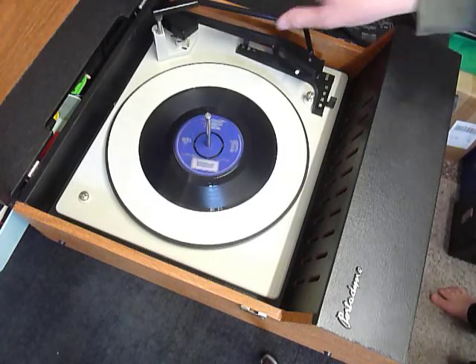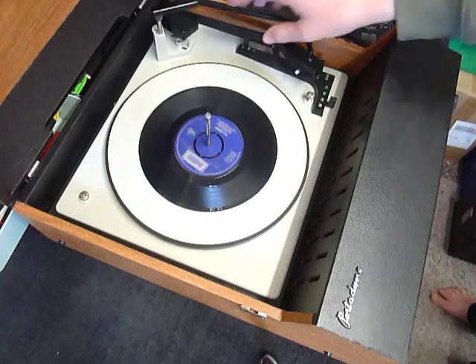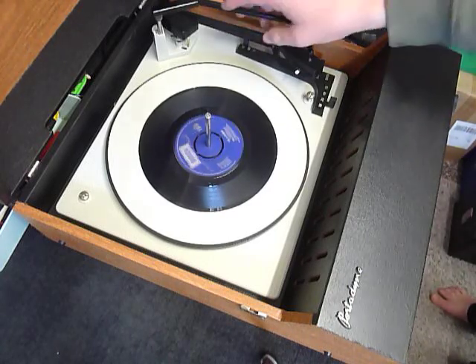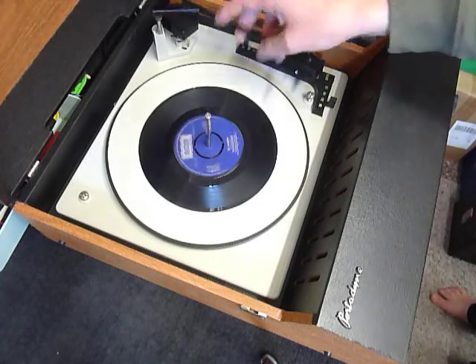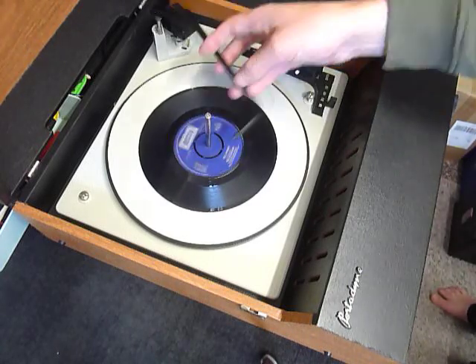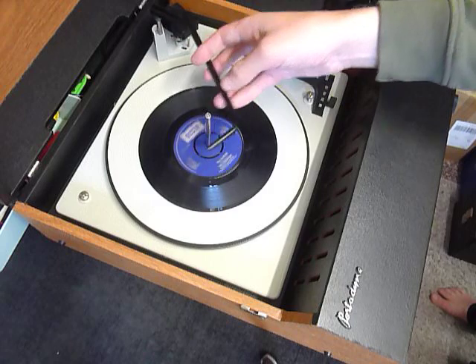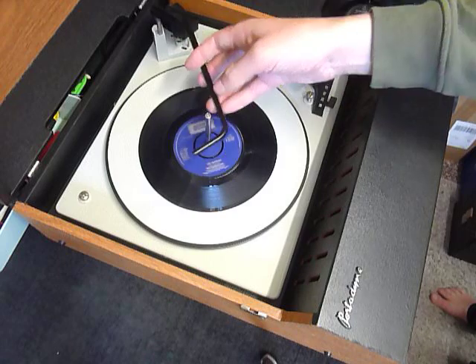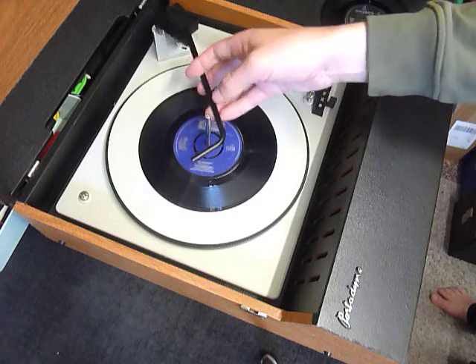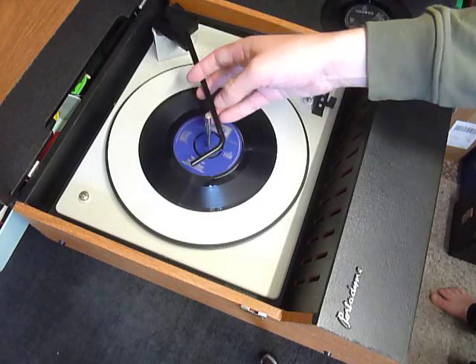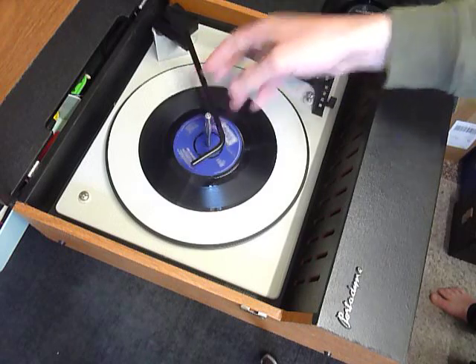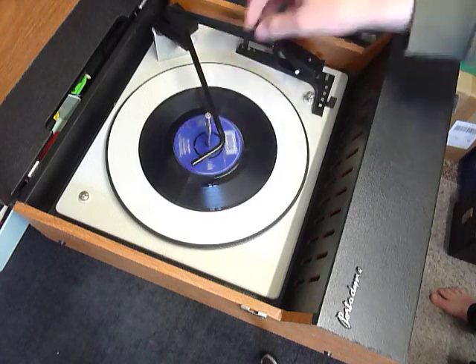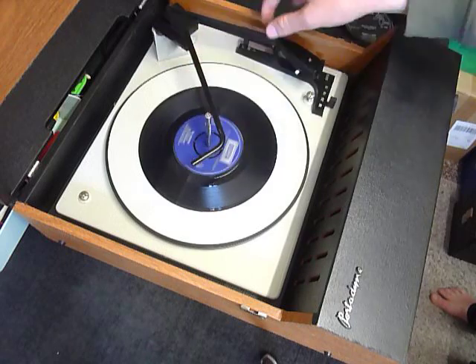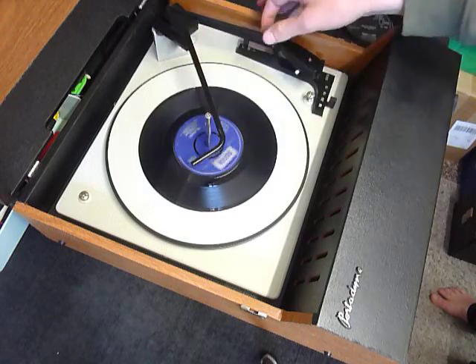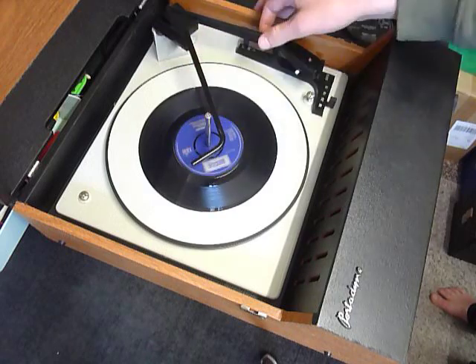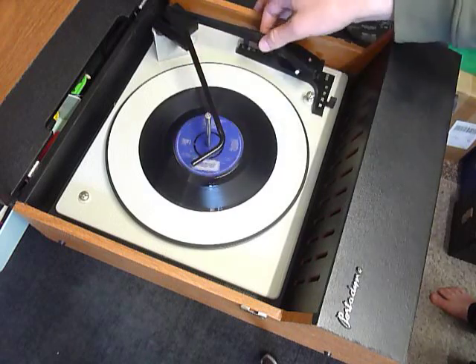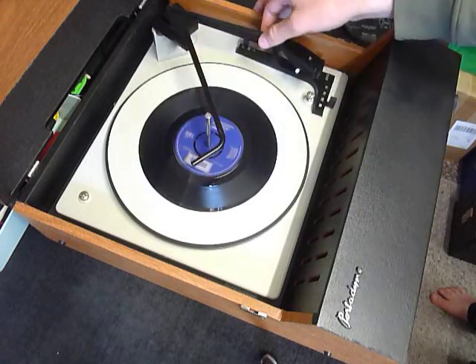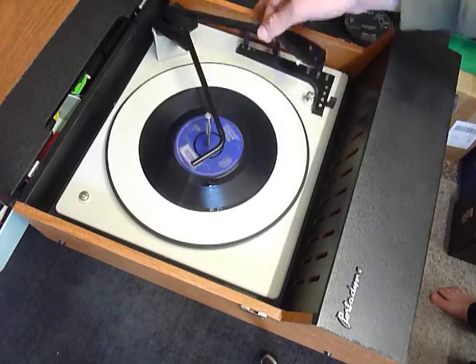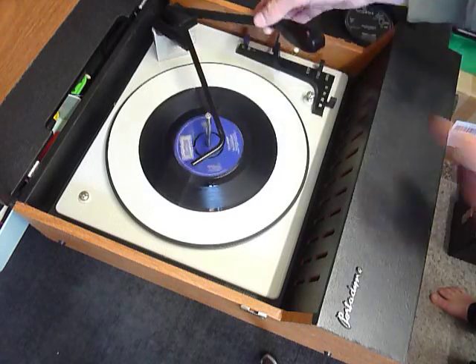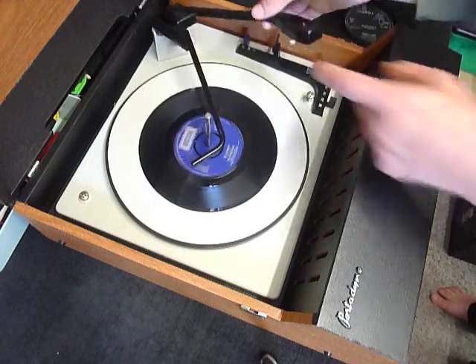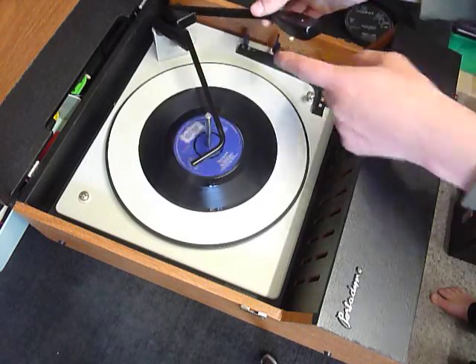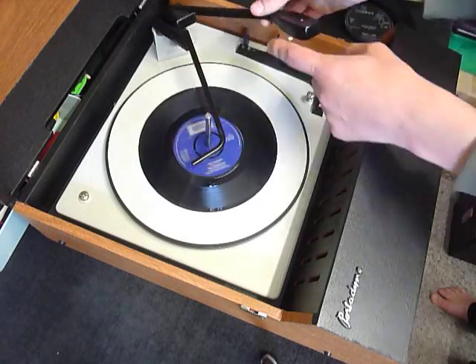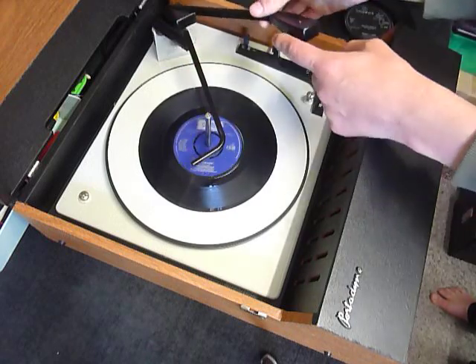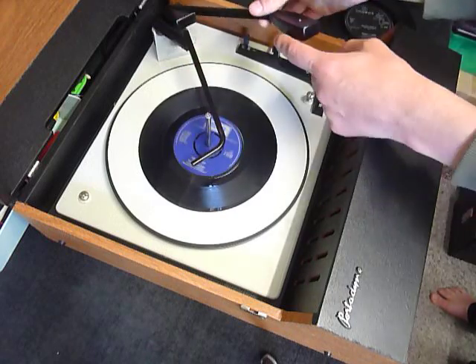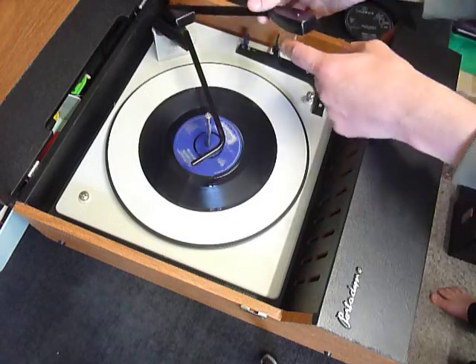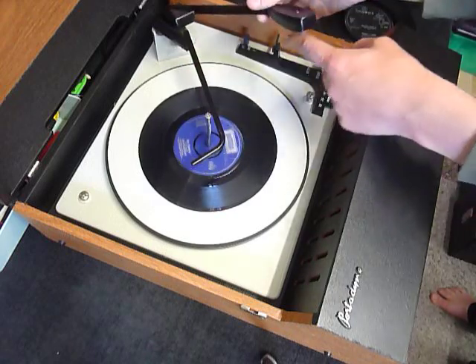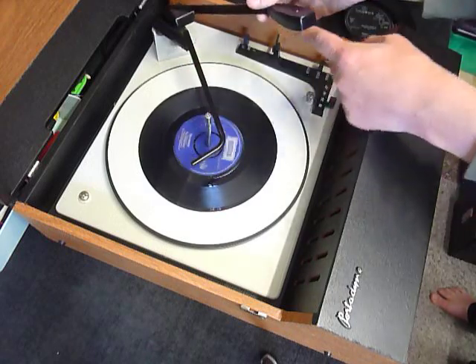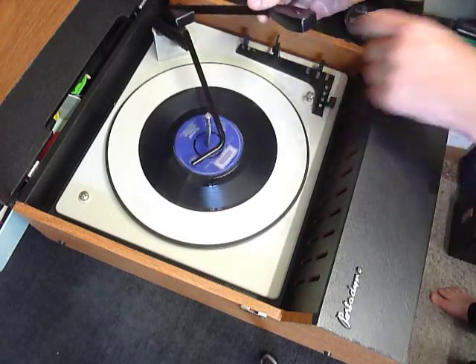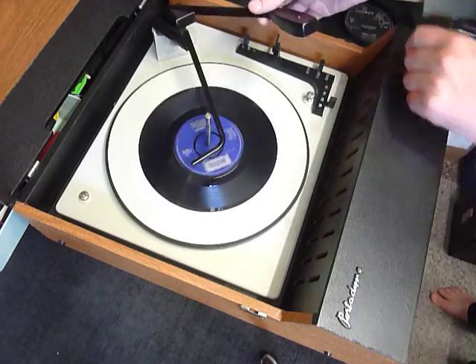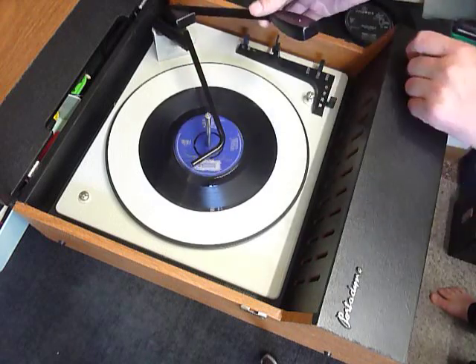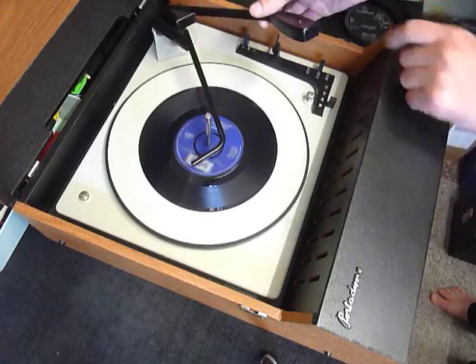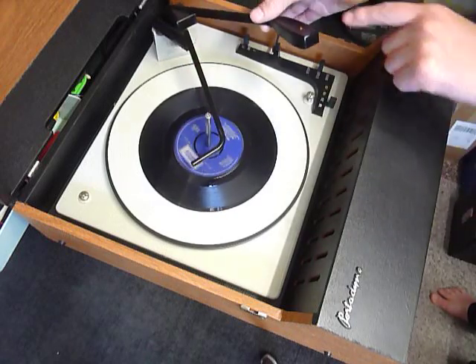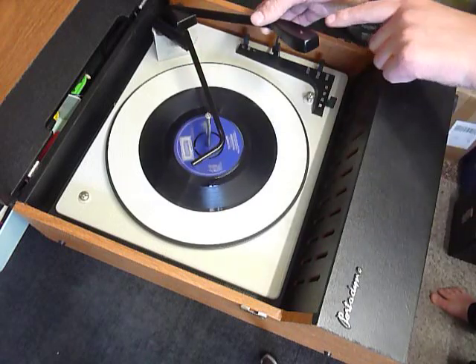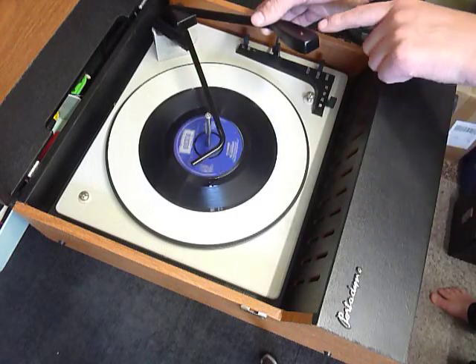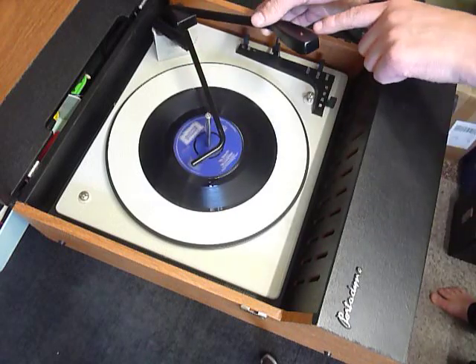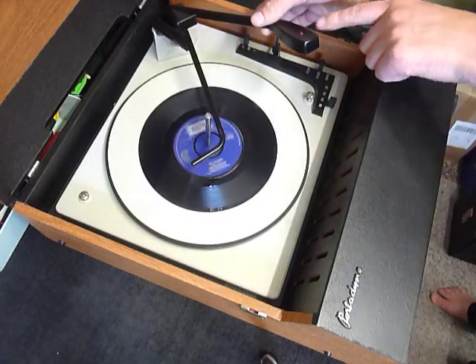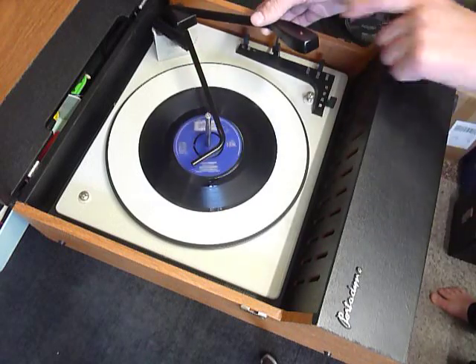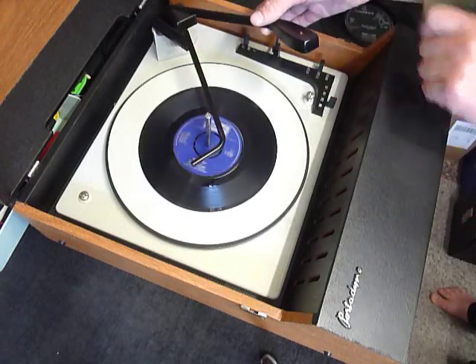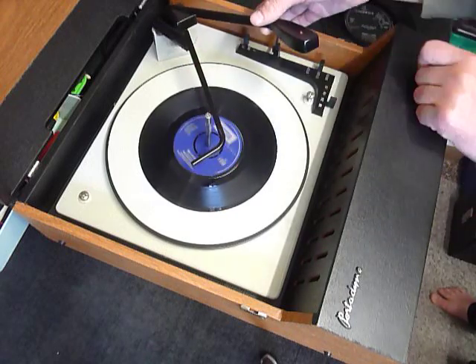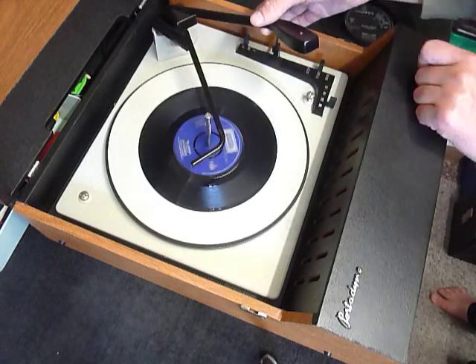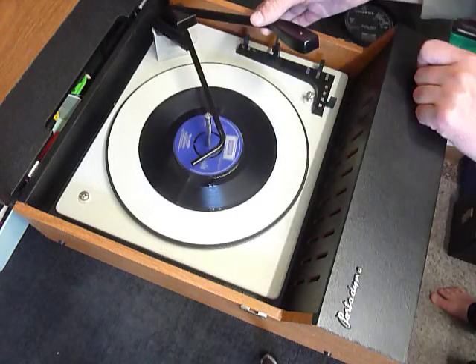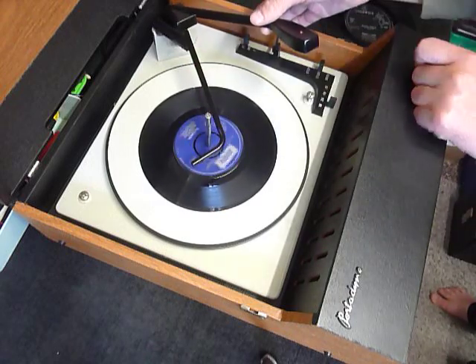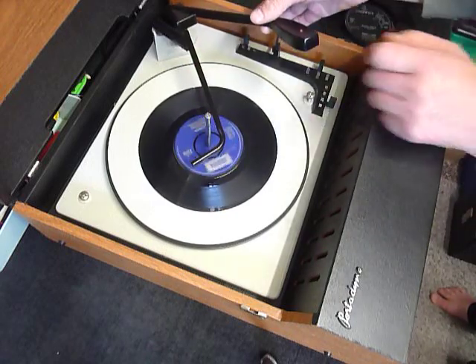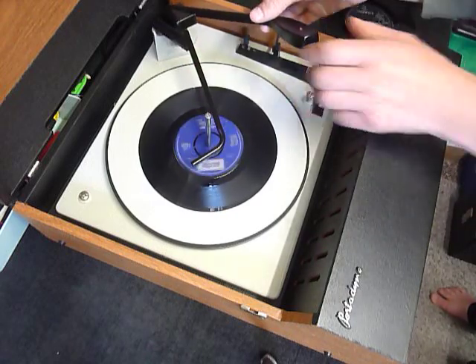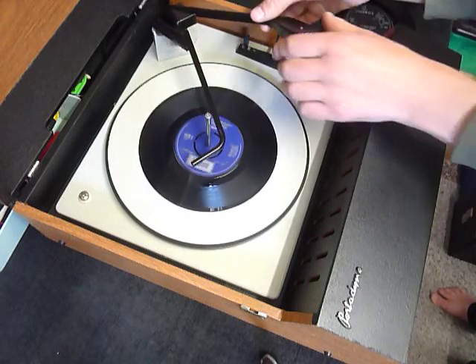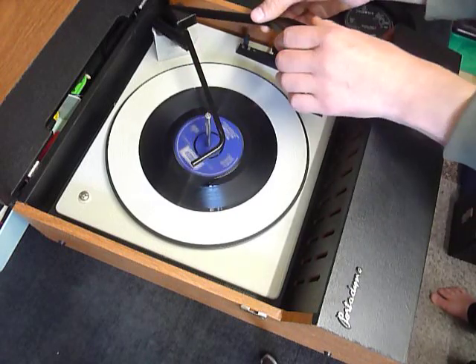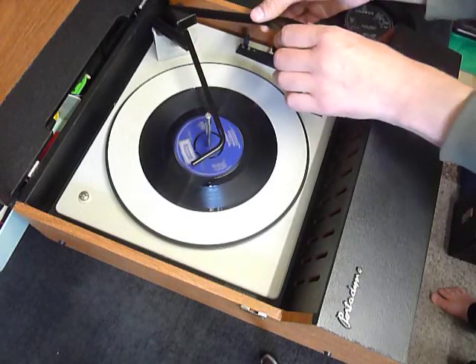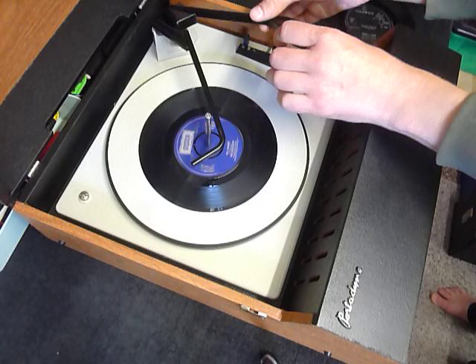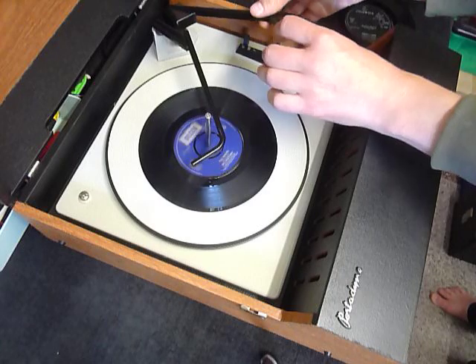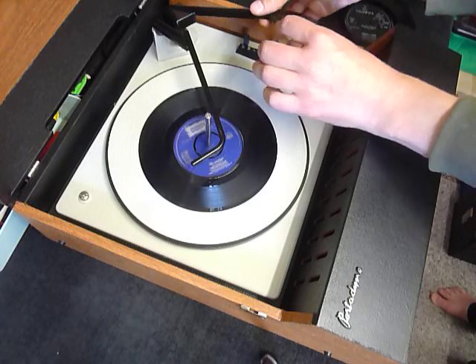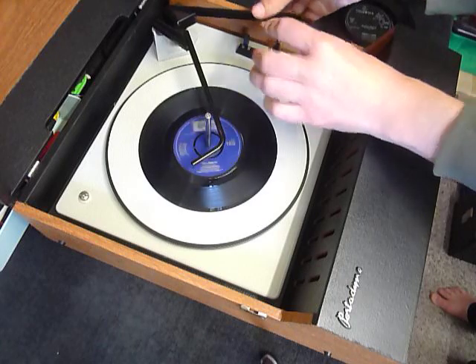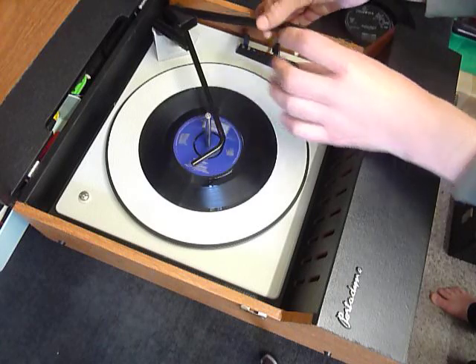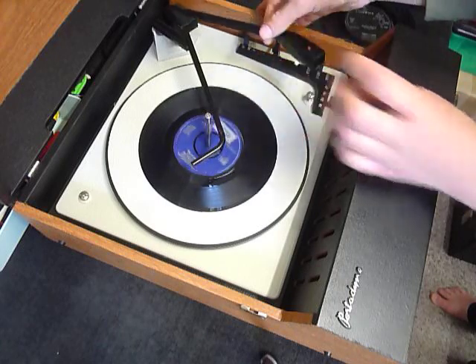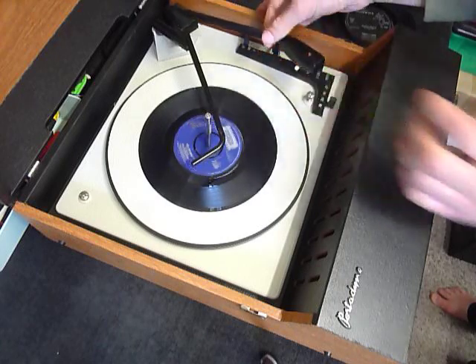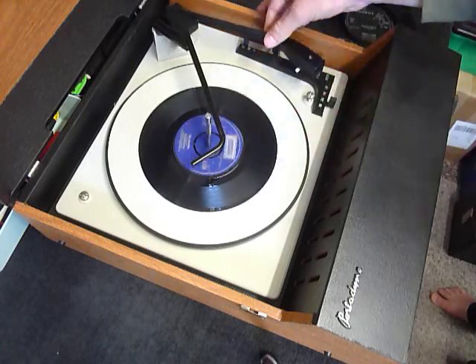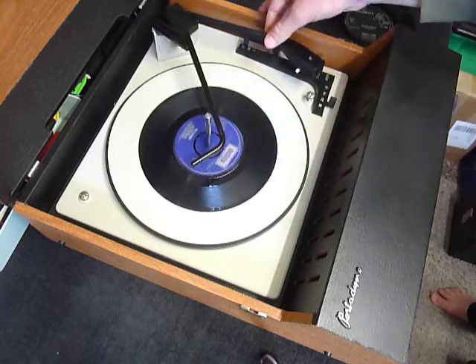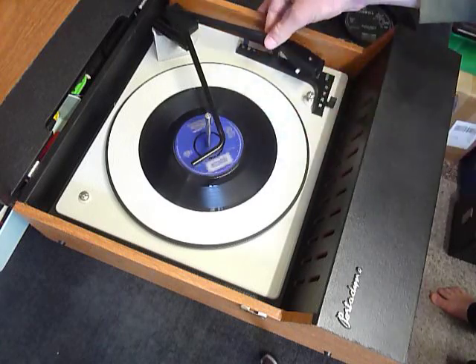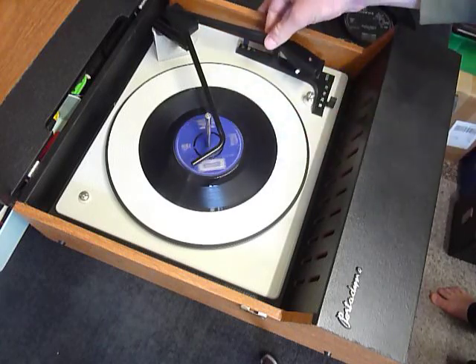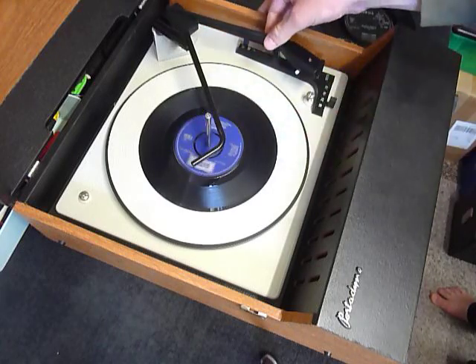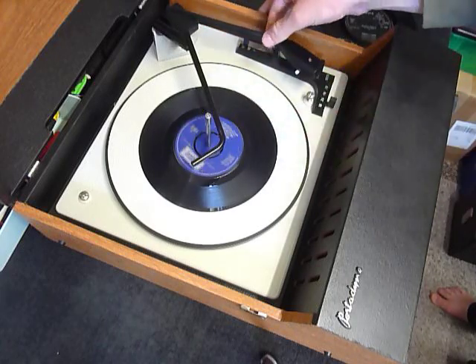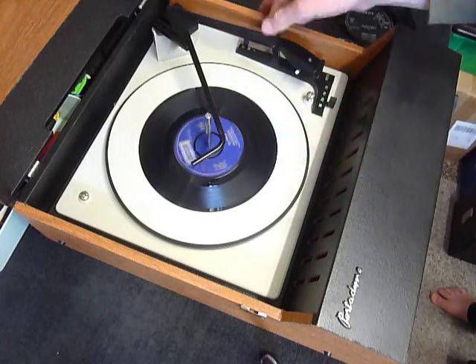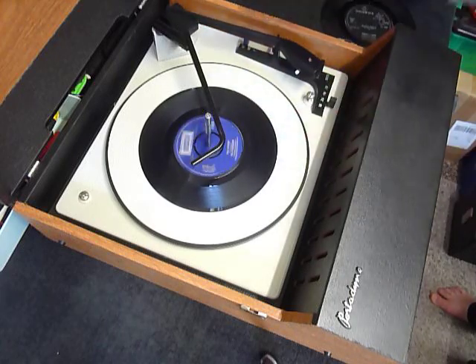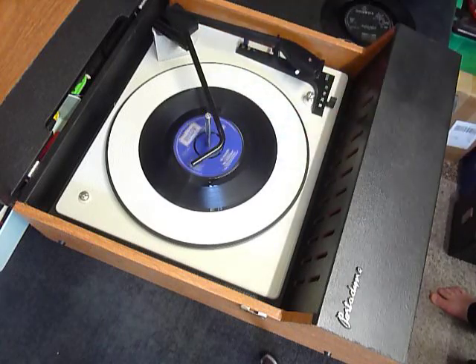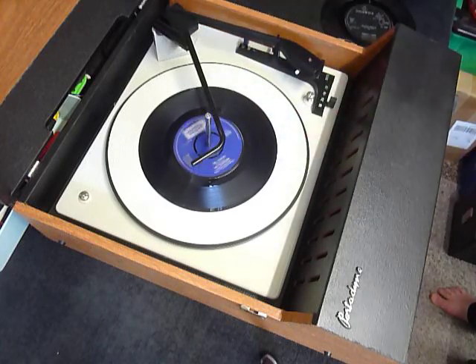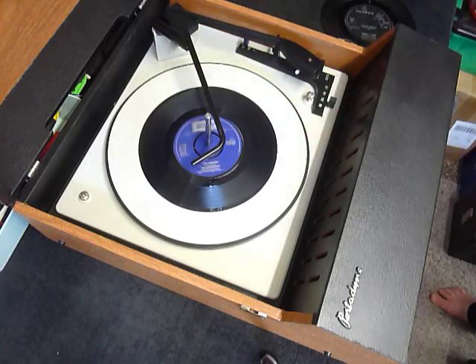Finally, if you want to play old 78s, just flip the stylus over so that the 78 print is uppermost, and turn it back for all other speeds.